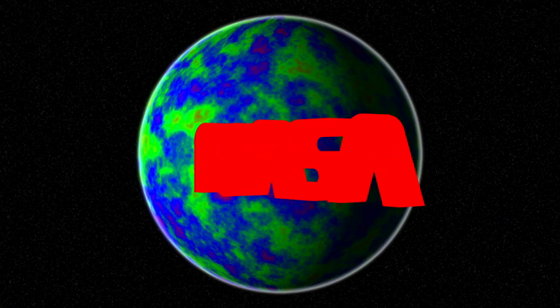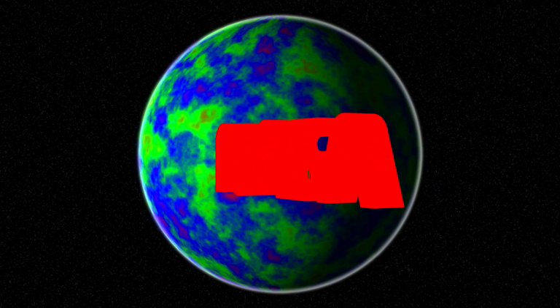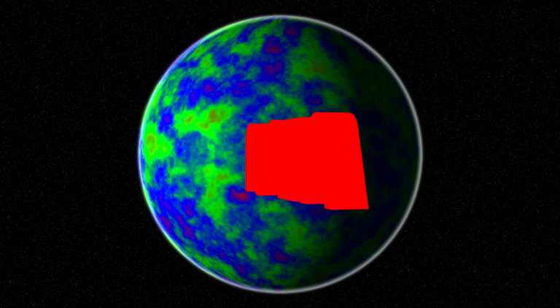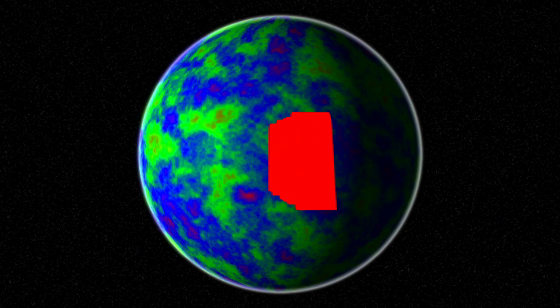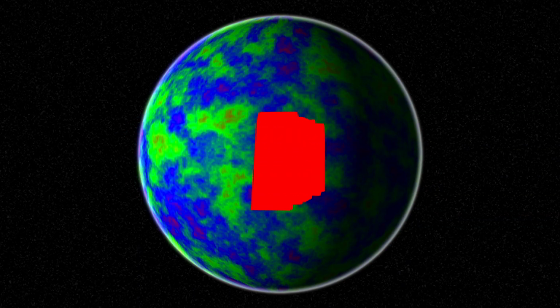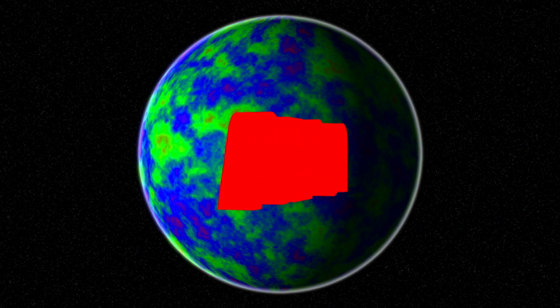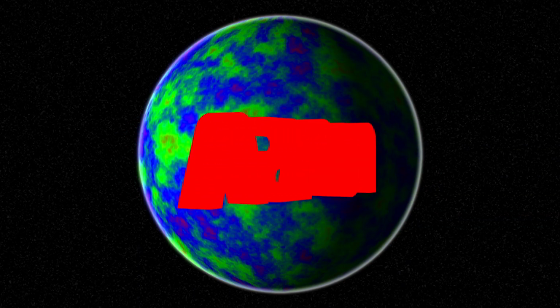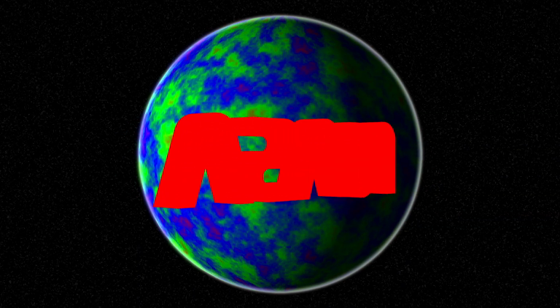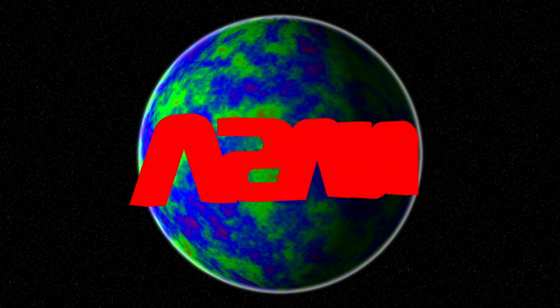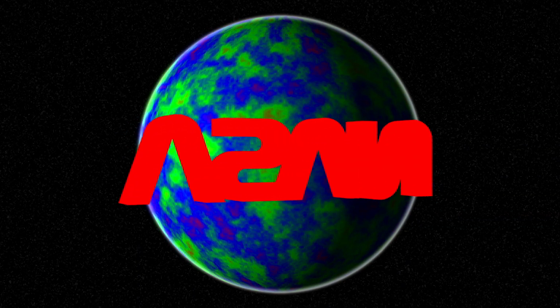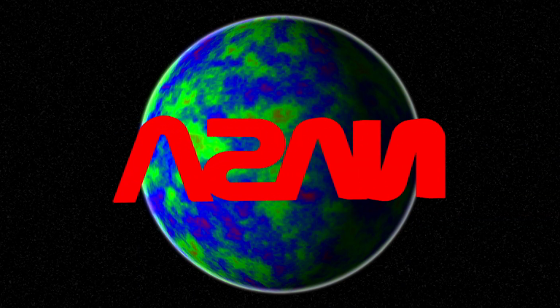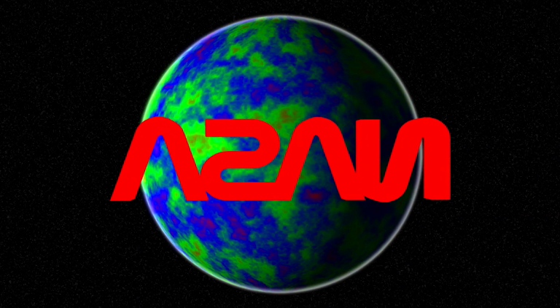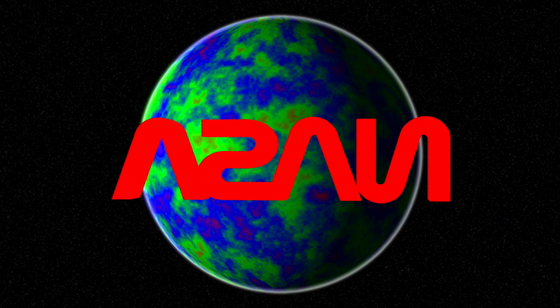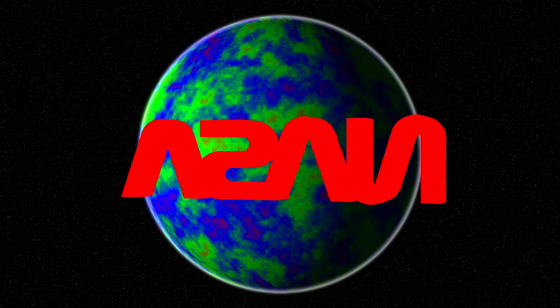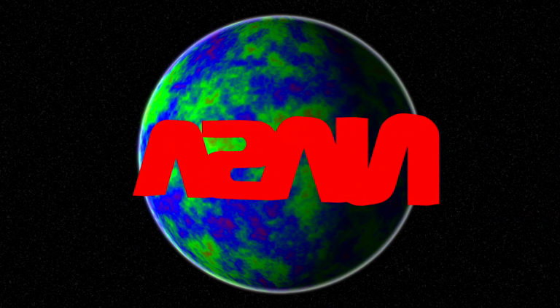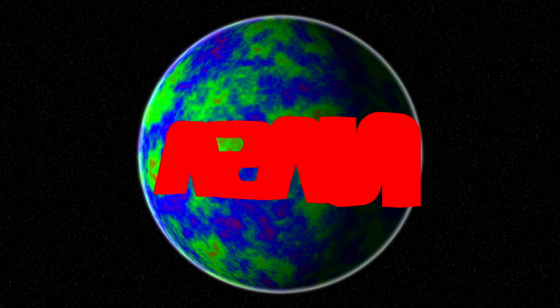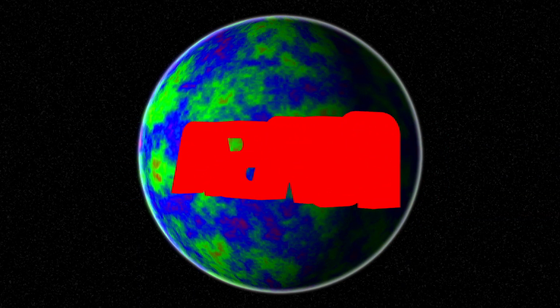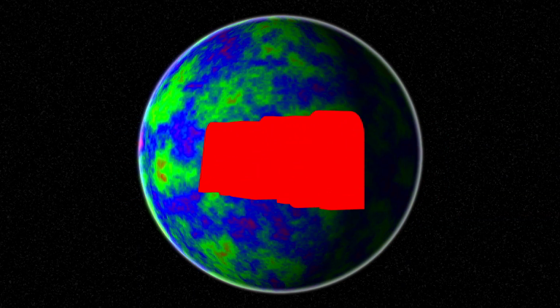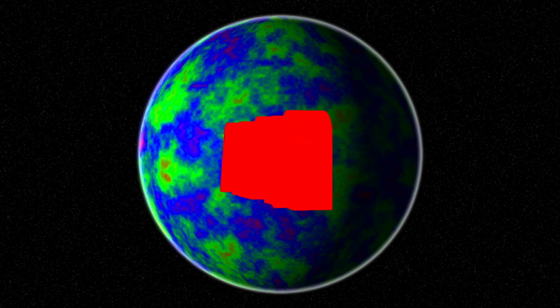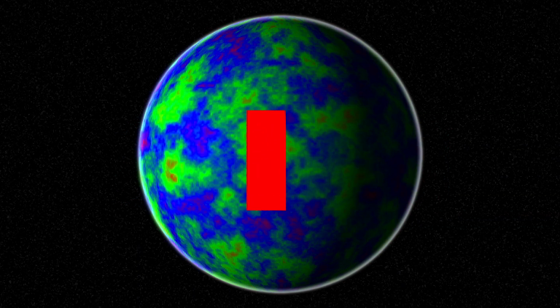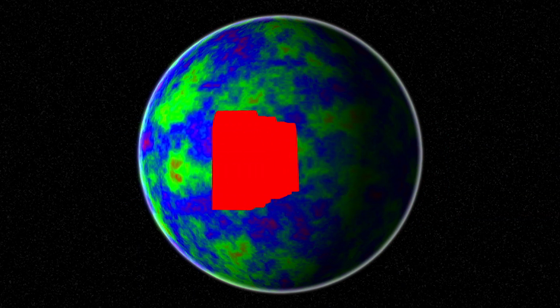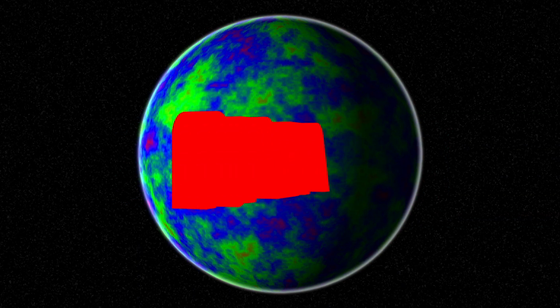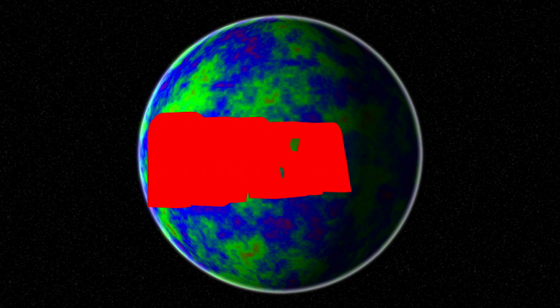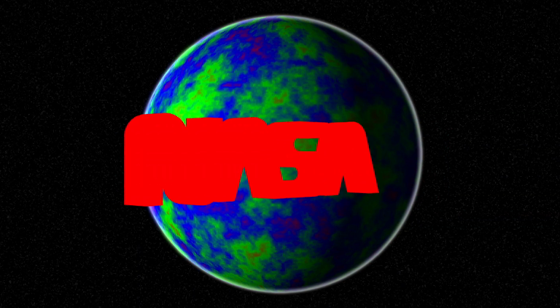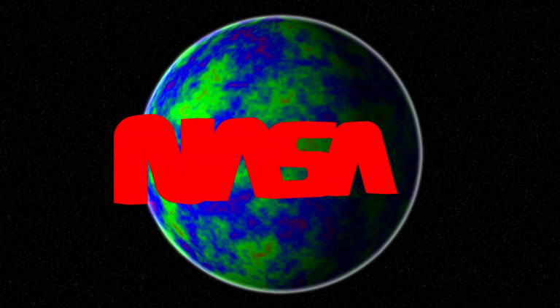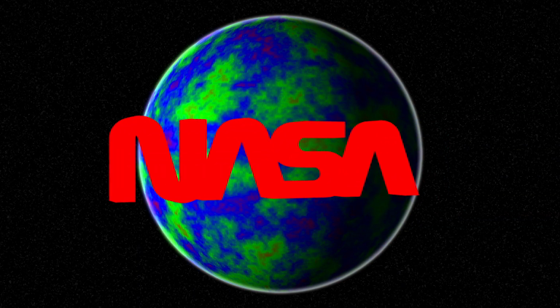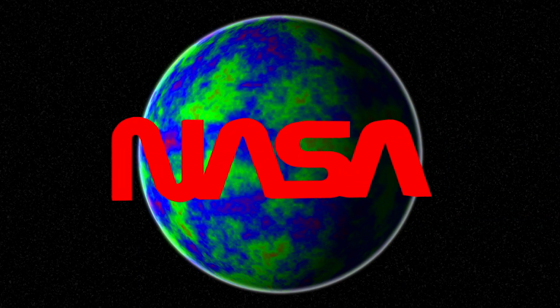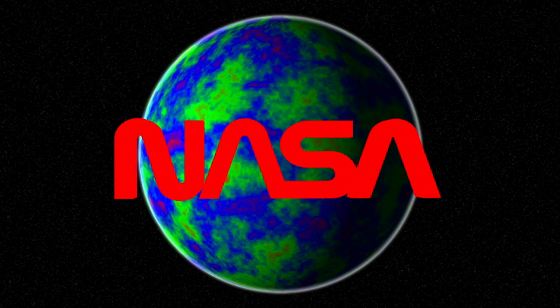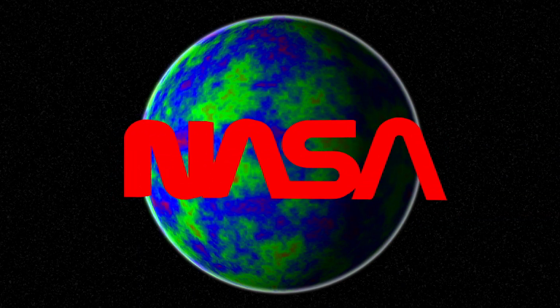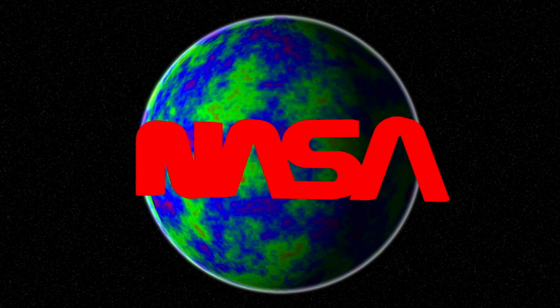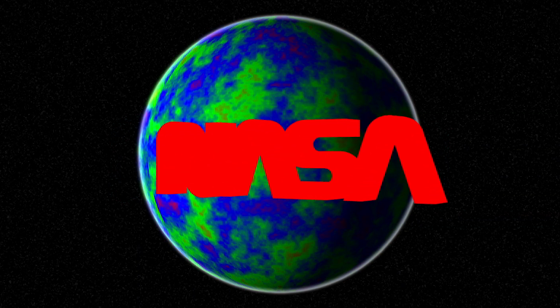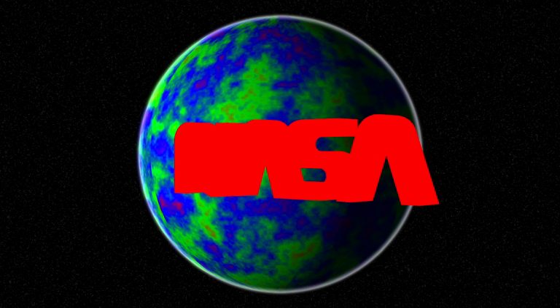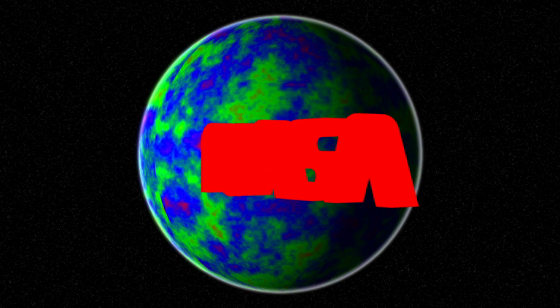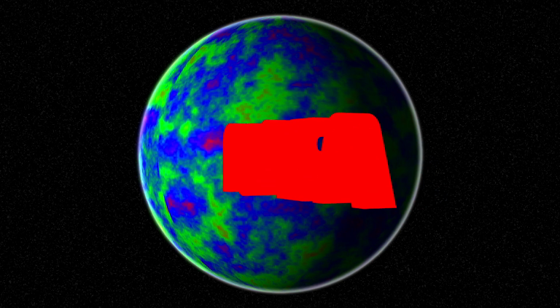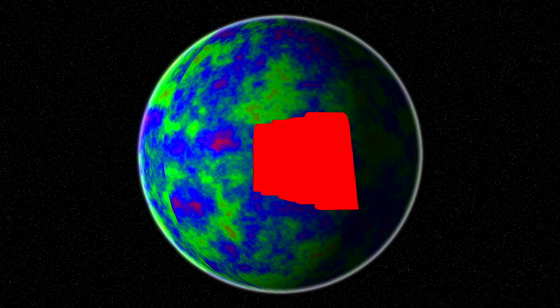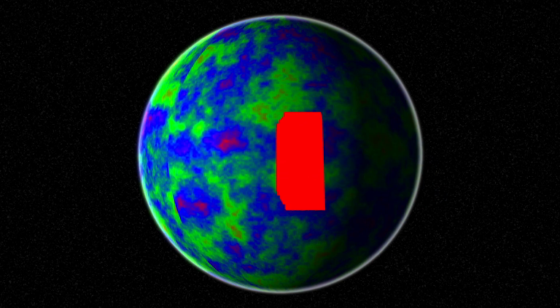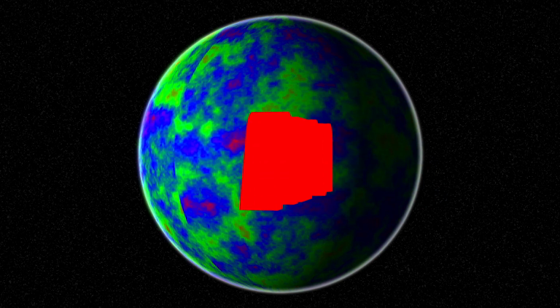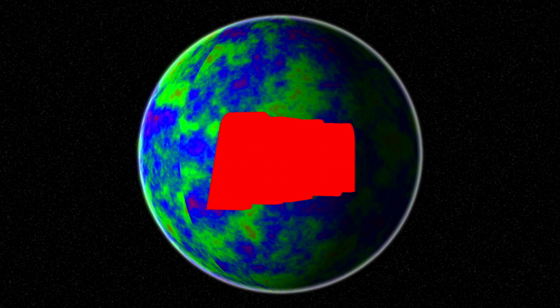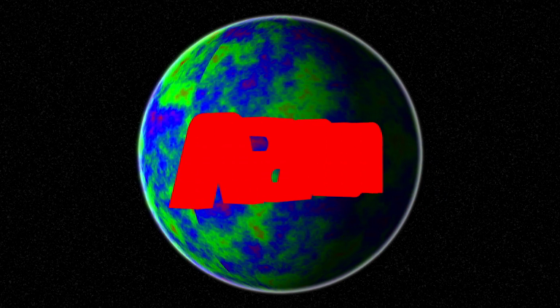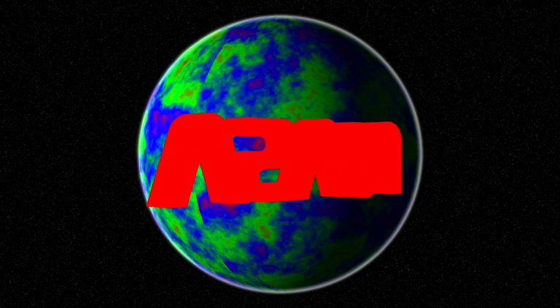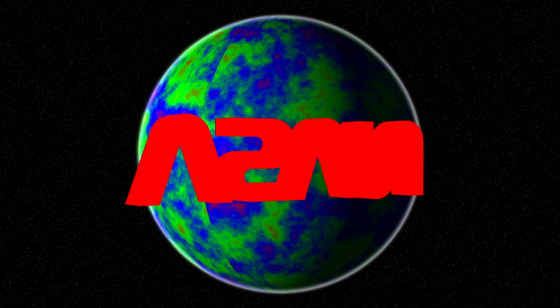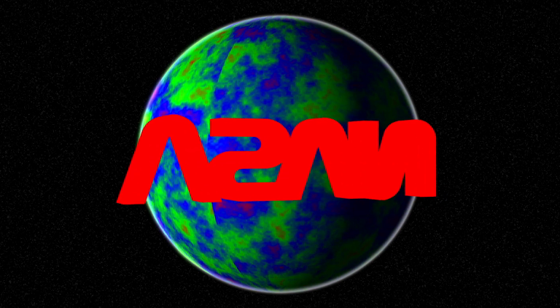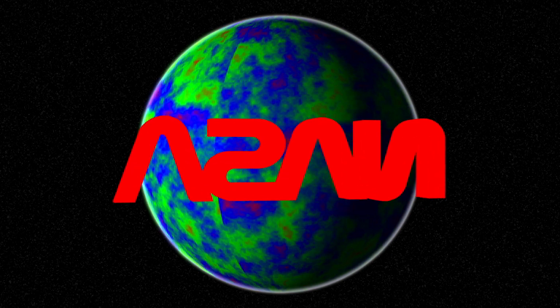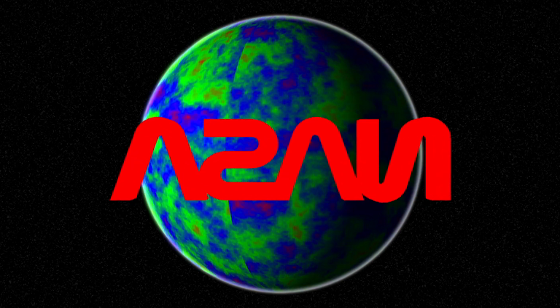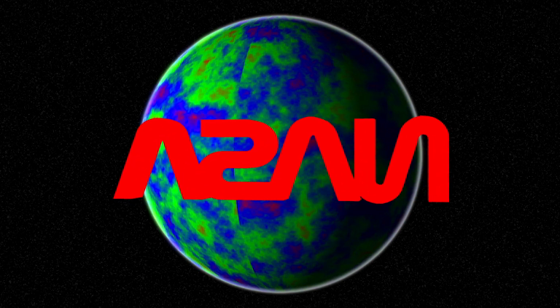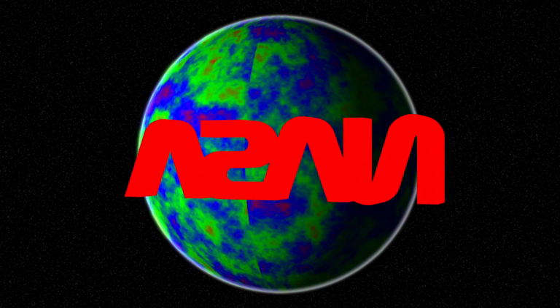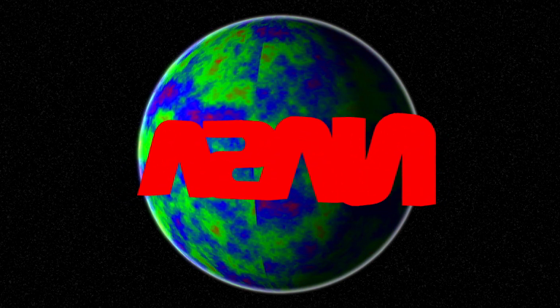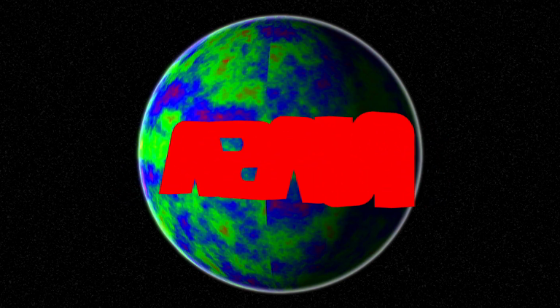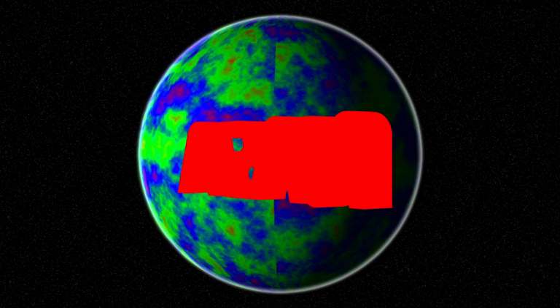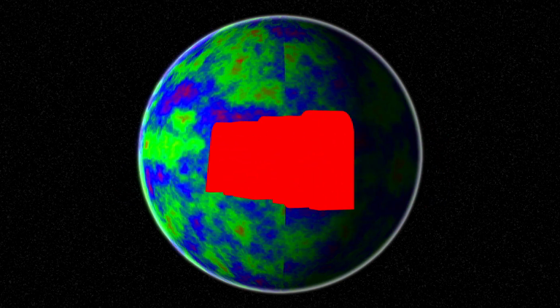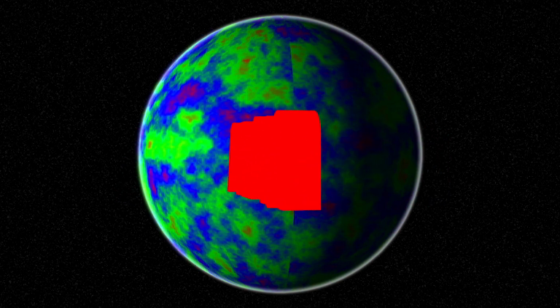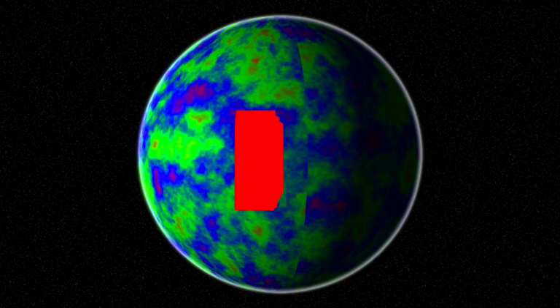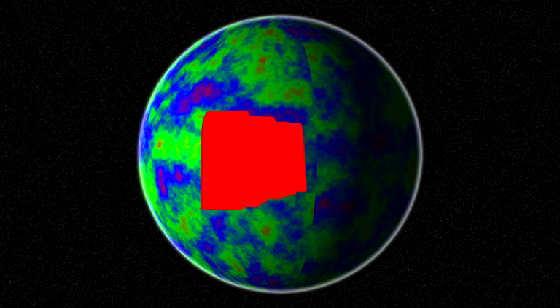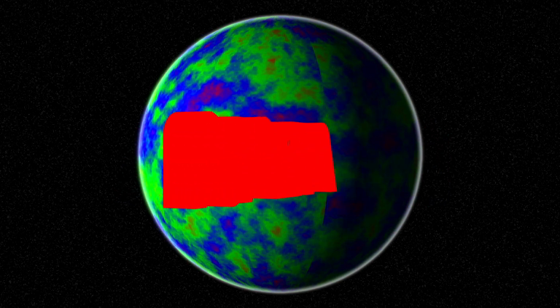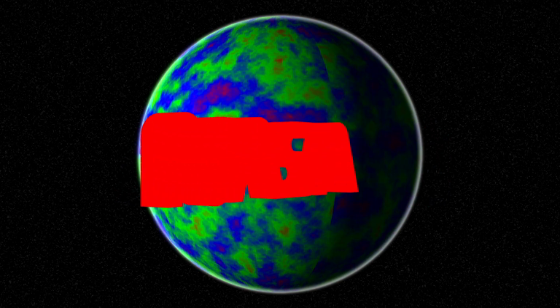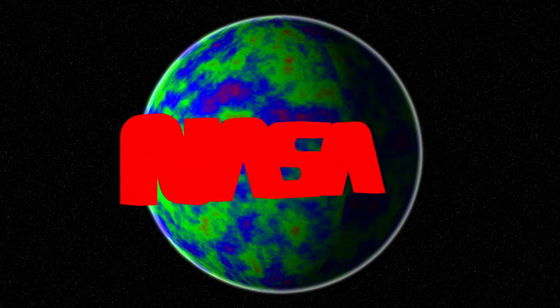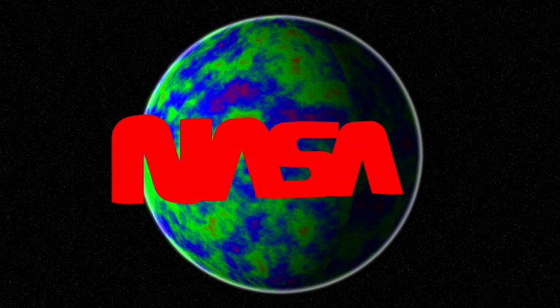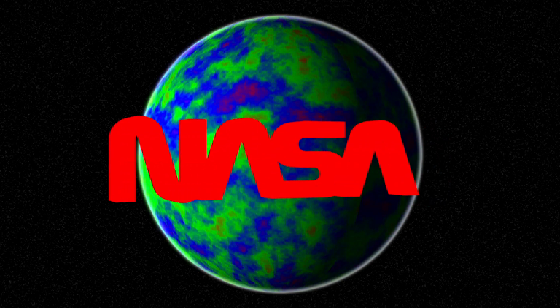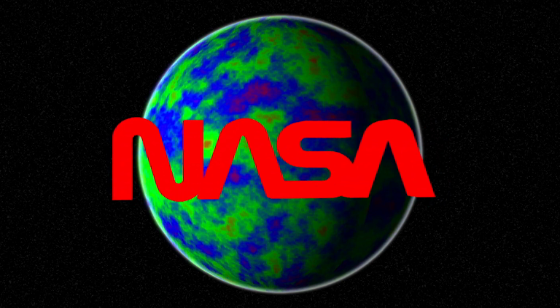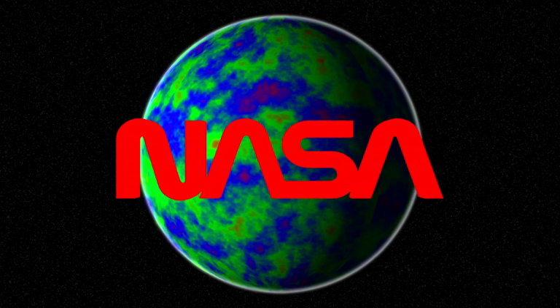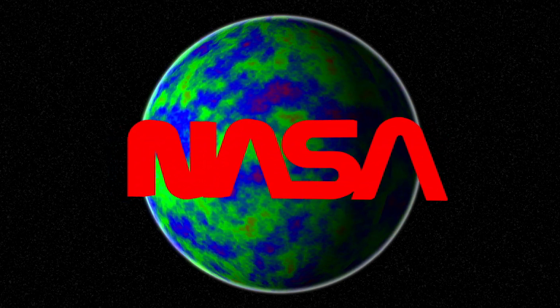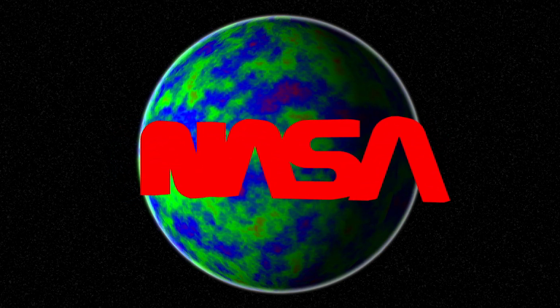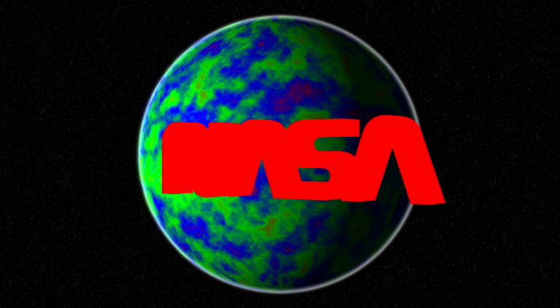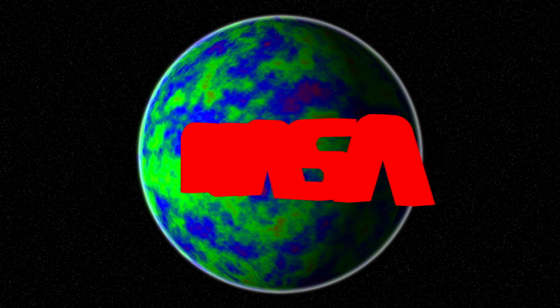NASA is always trying to expand its branches. By seeing new ideas every year, it will only help them improve their technology for the future.